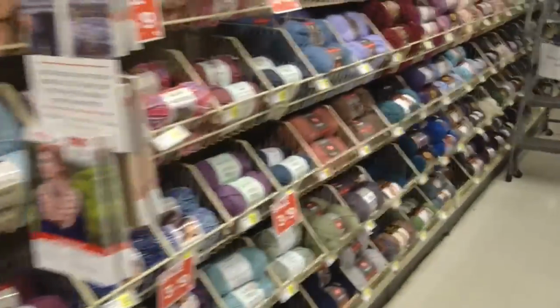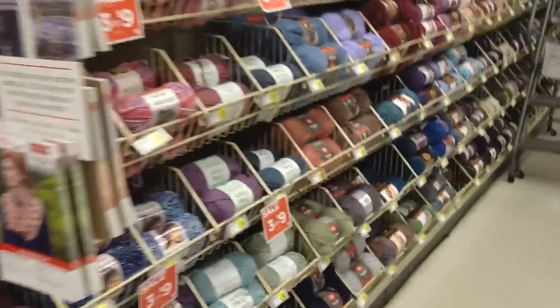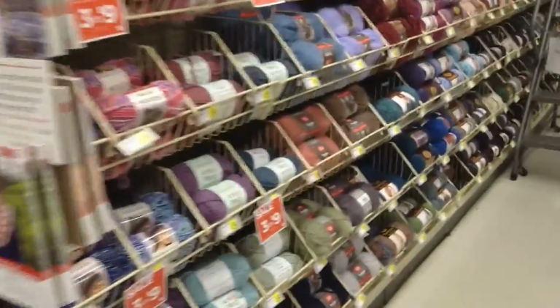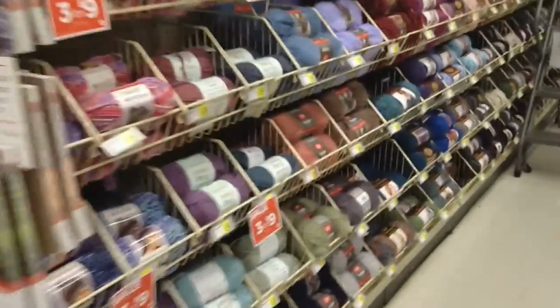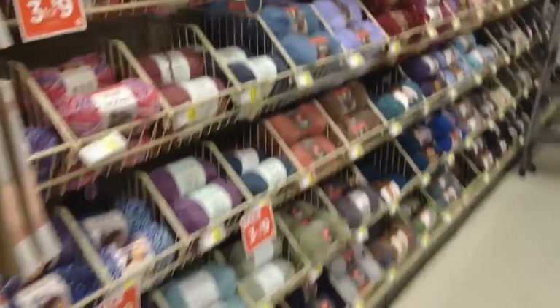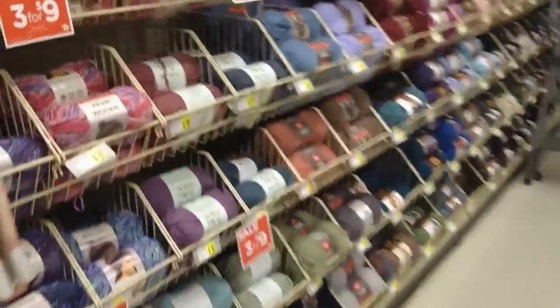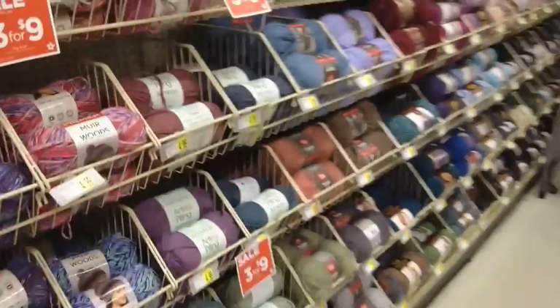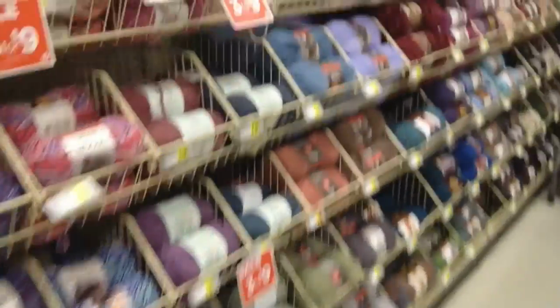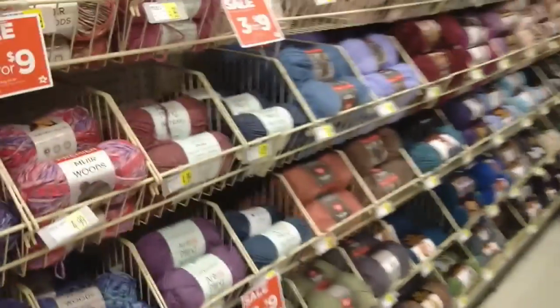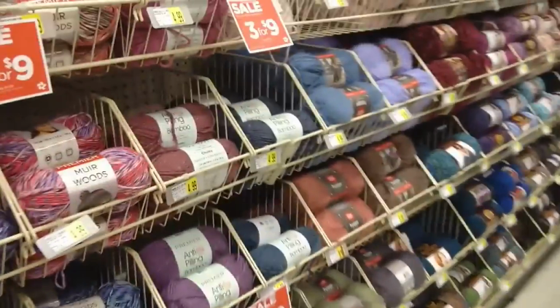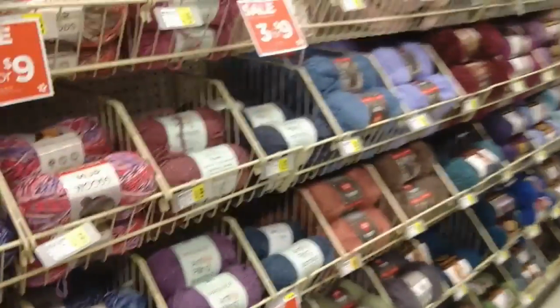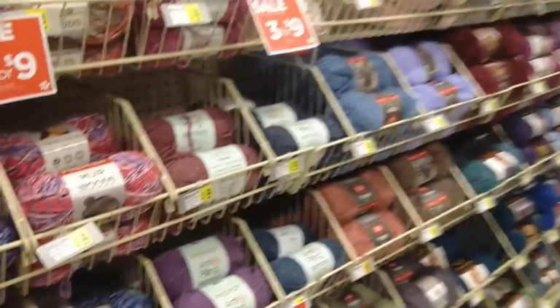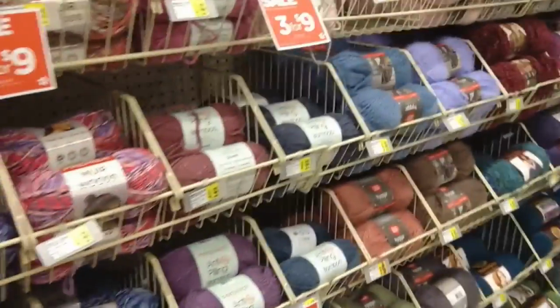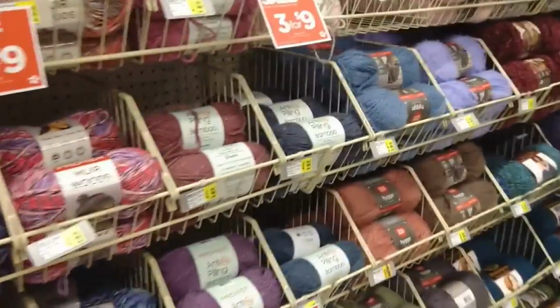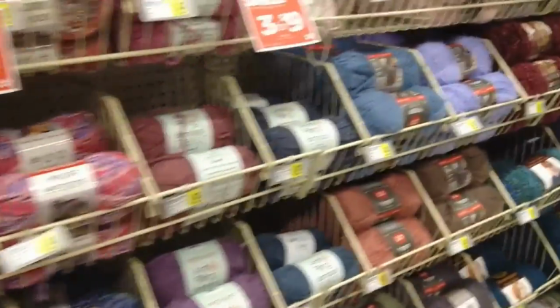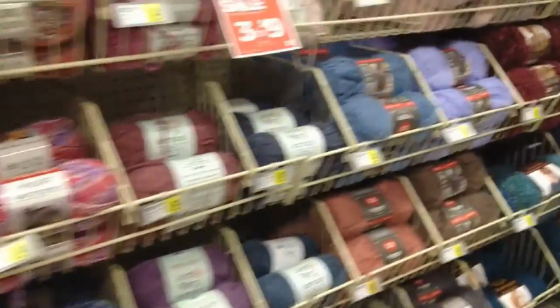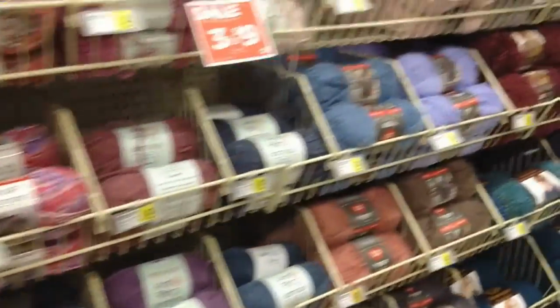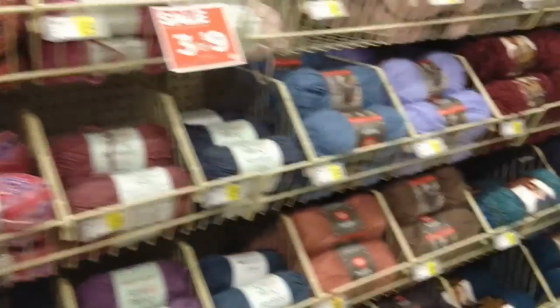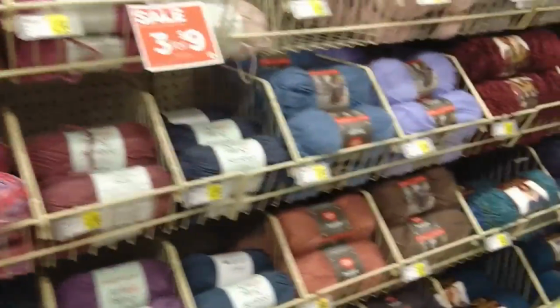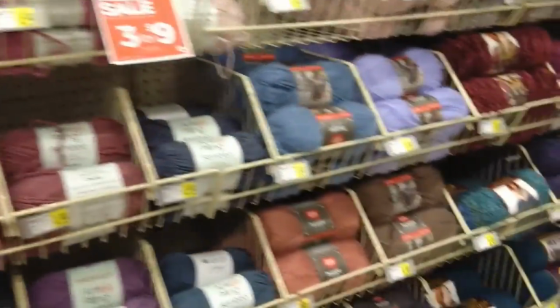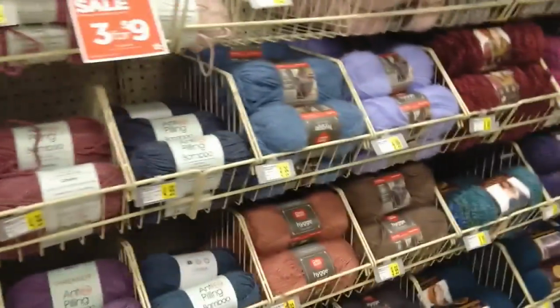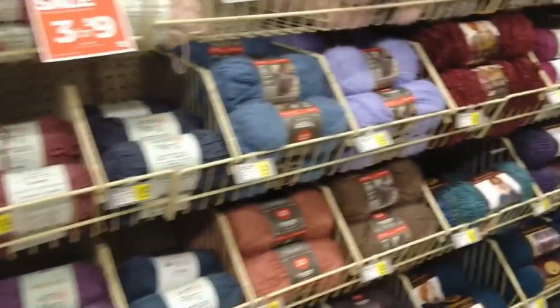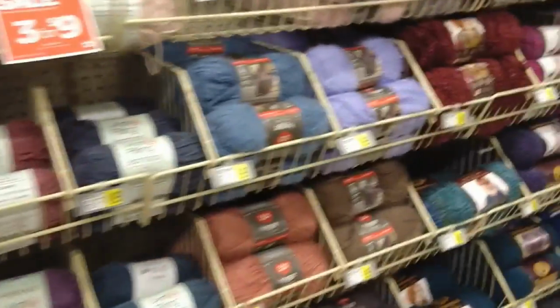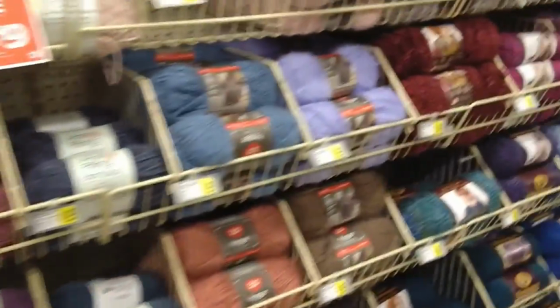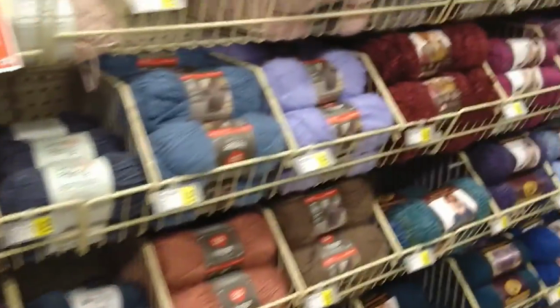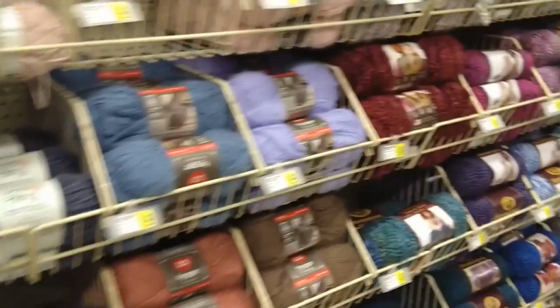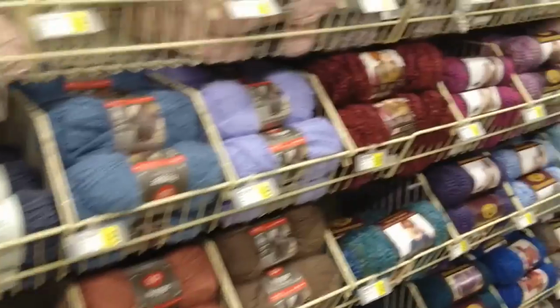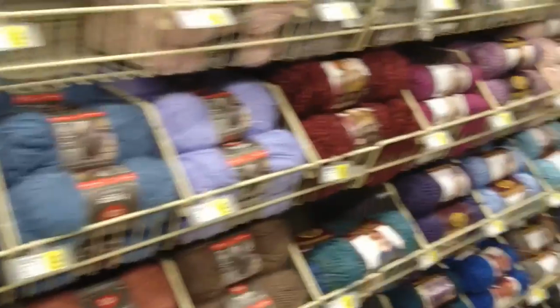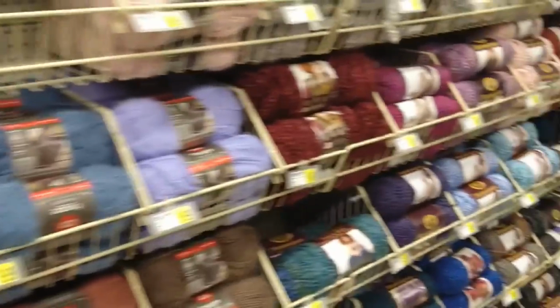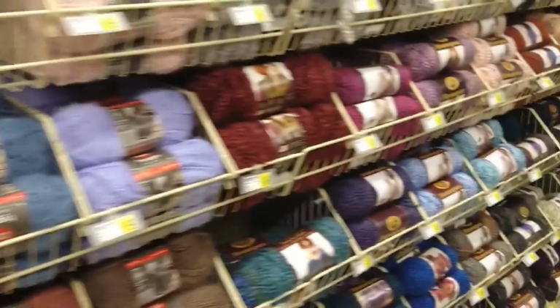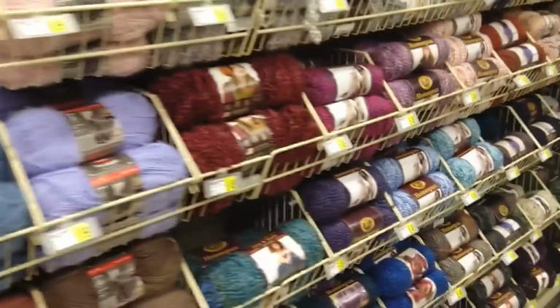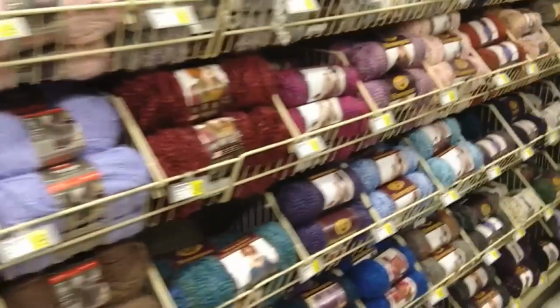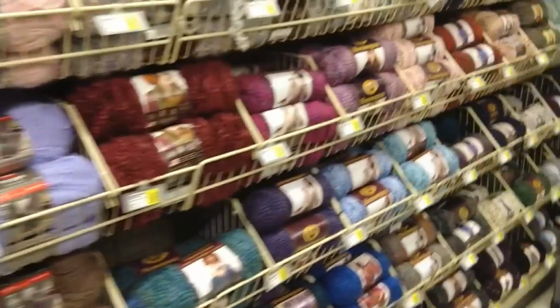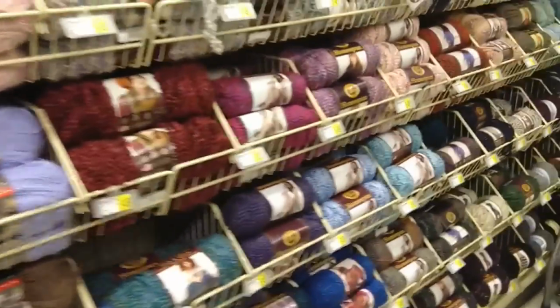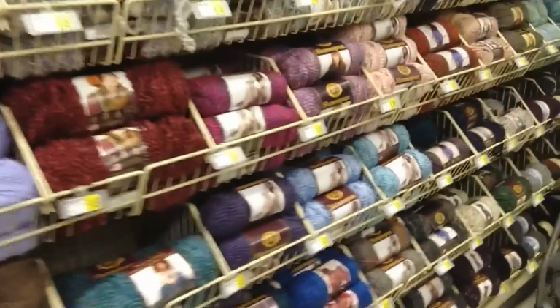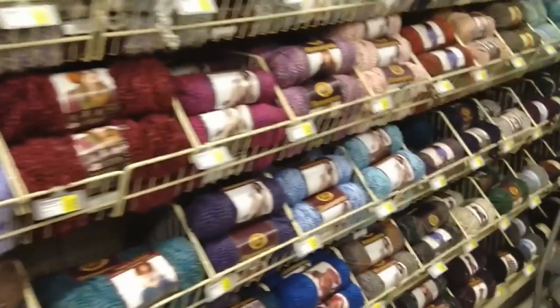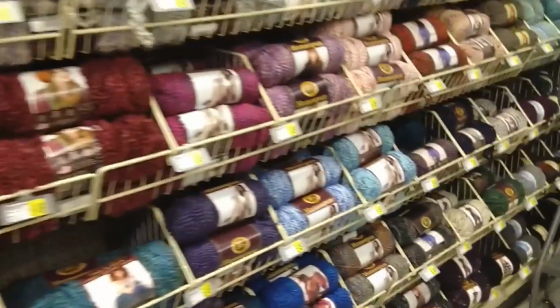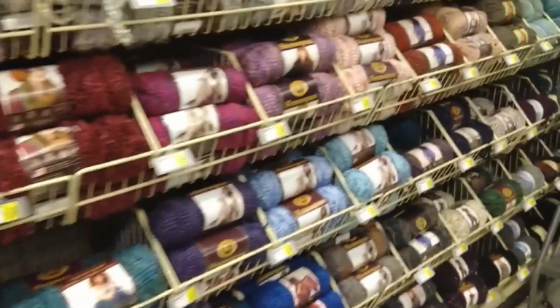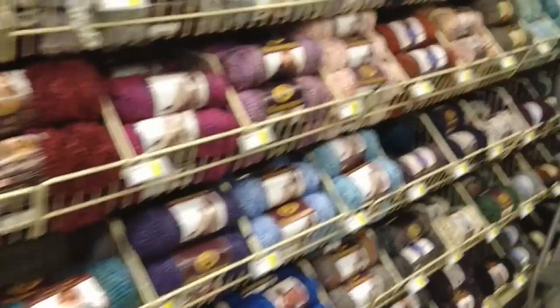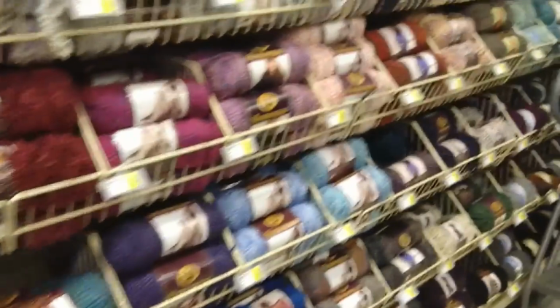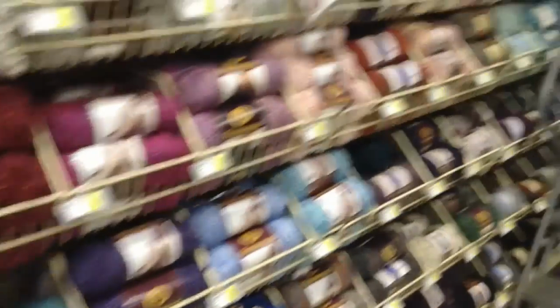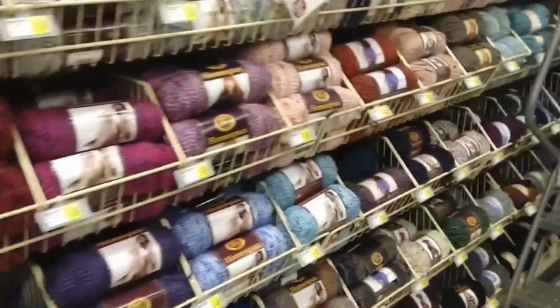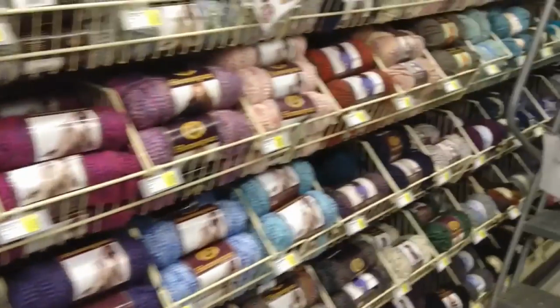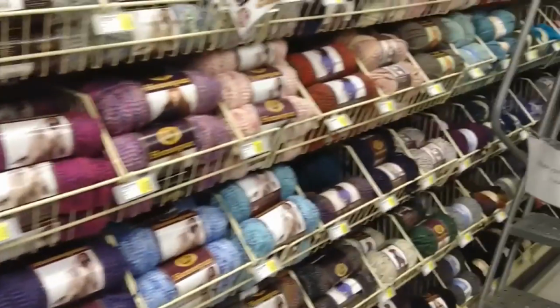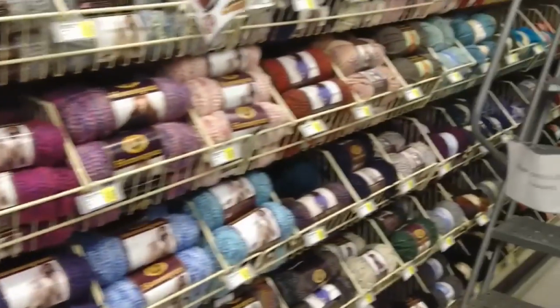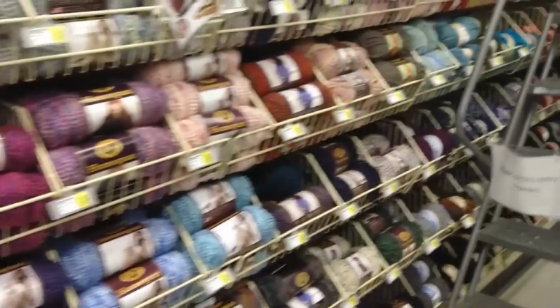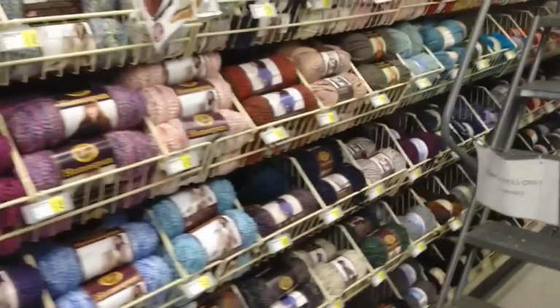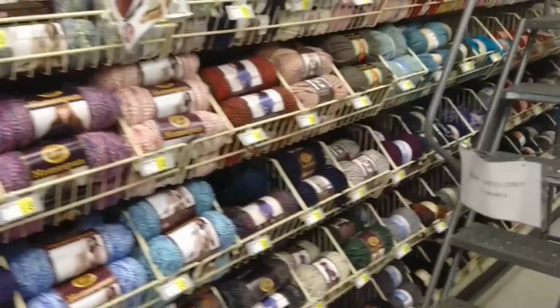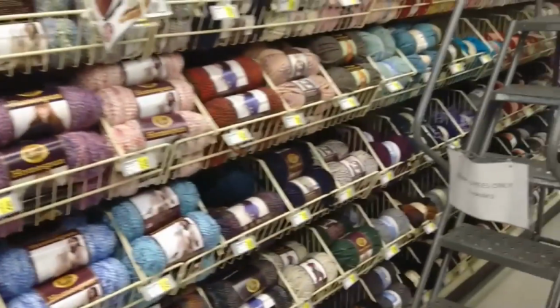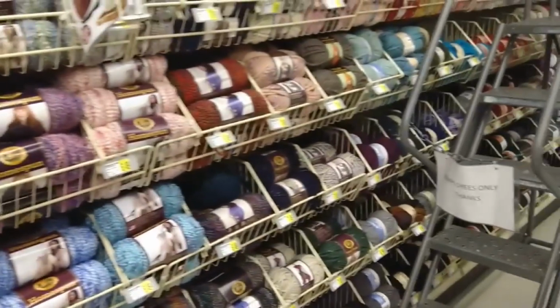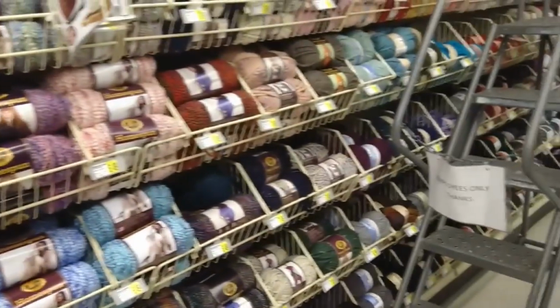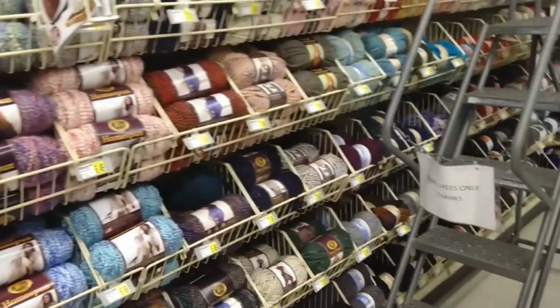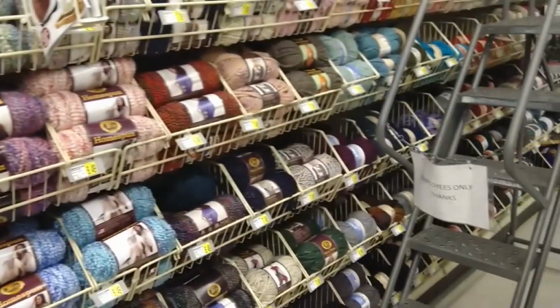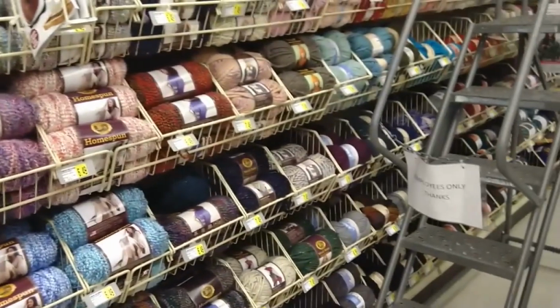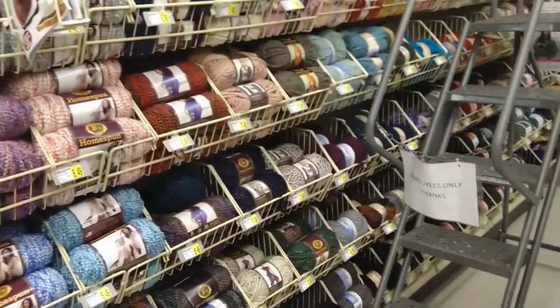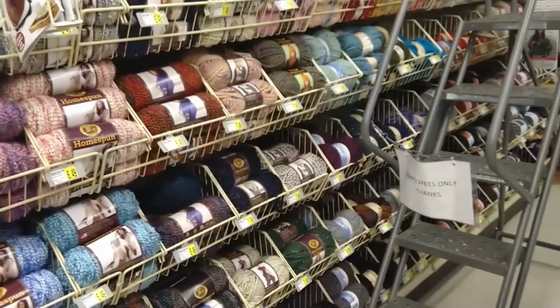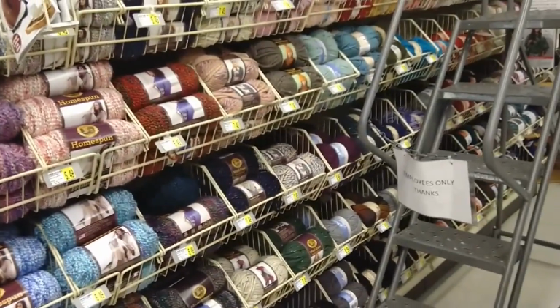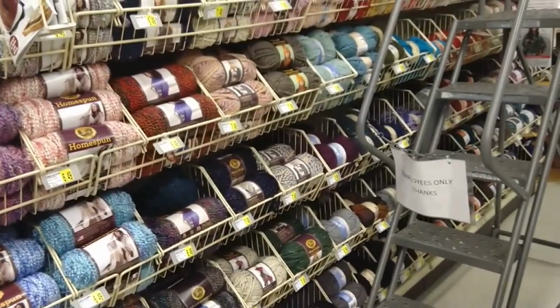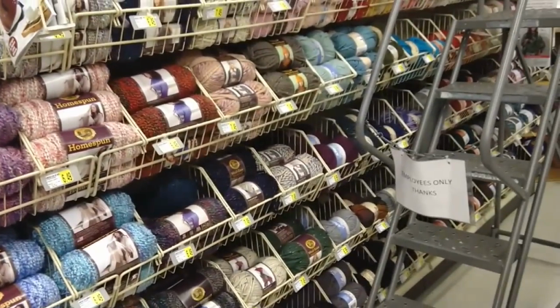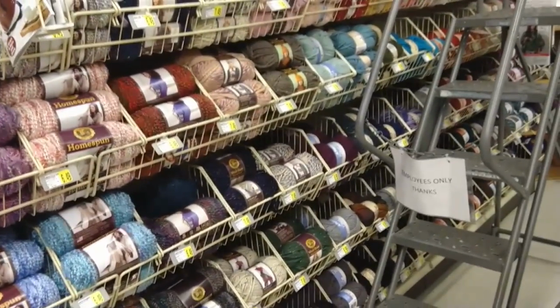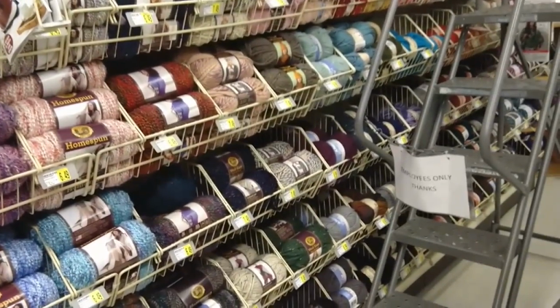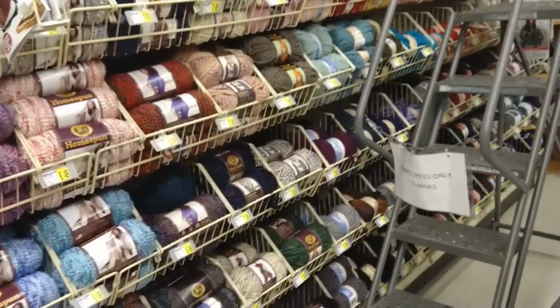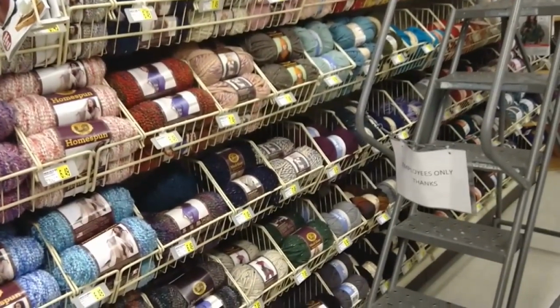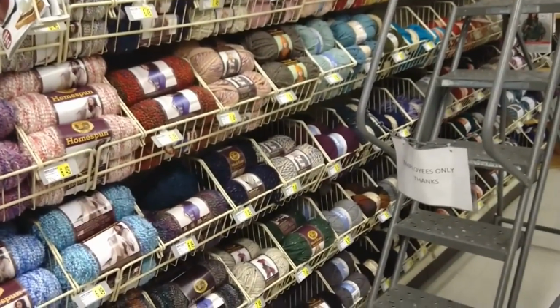These are all your basic brand name yarns that you can get at any store, but that isn't what makes AC Moore exclusive.